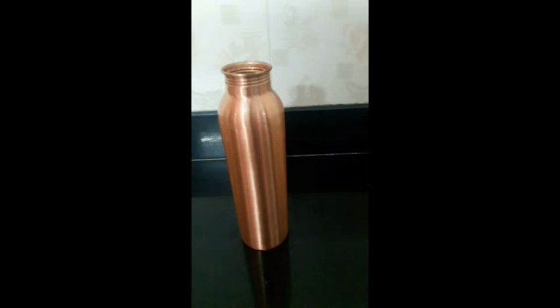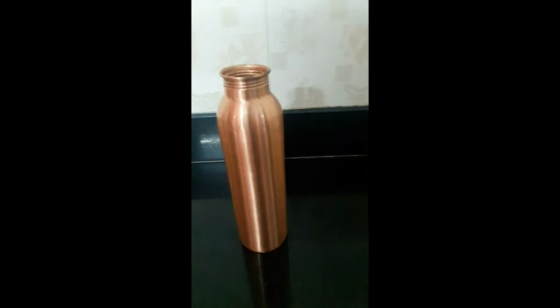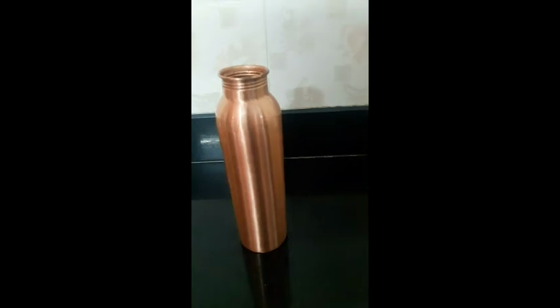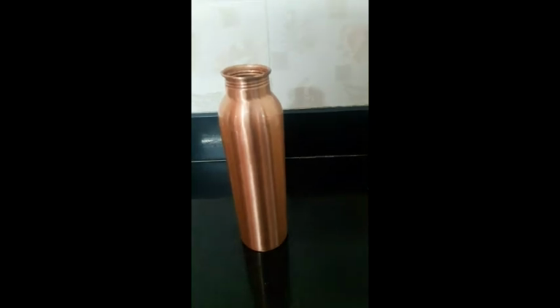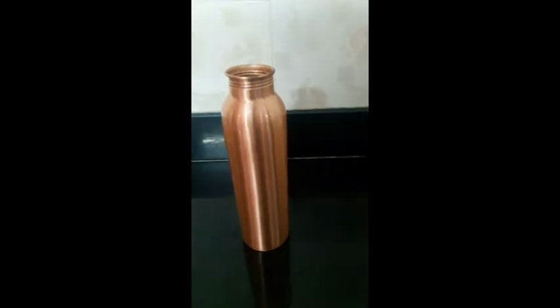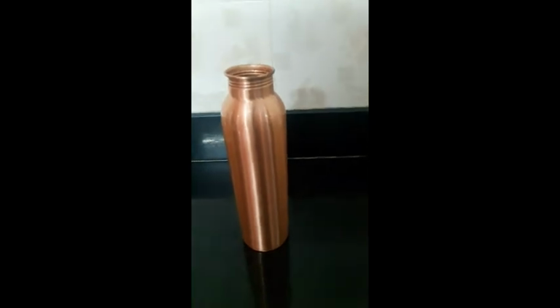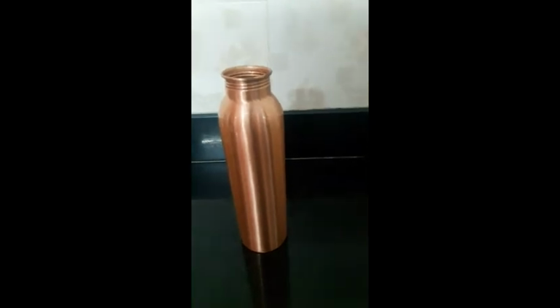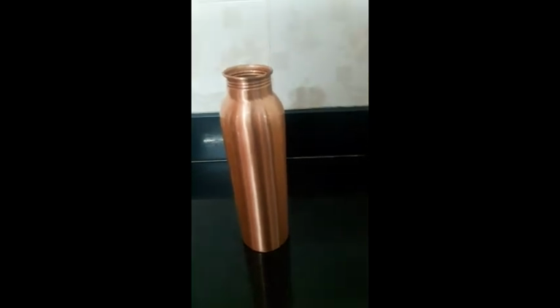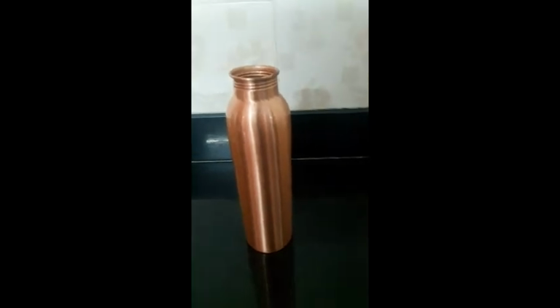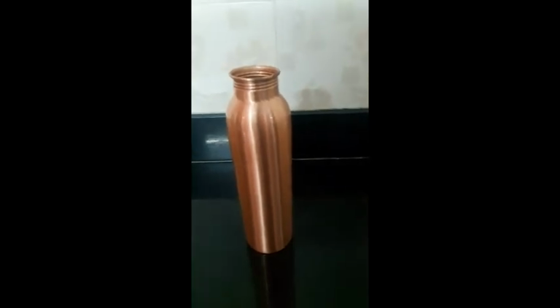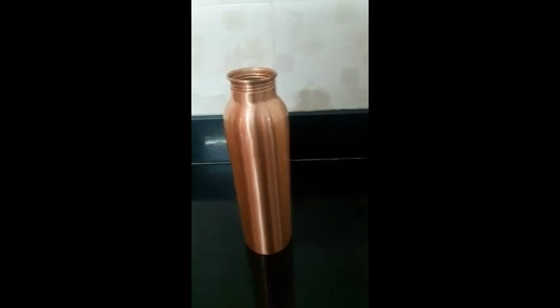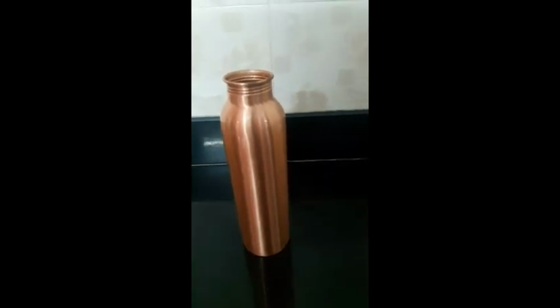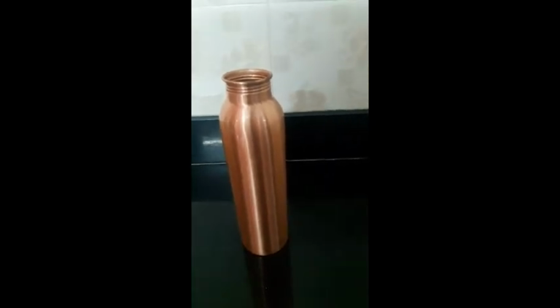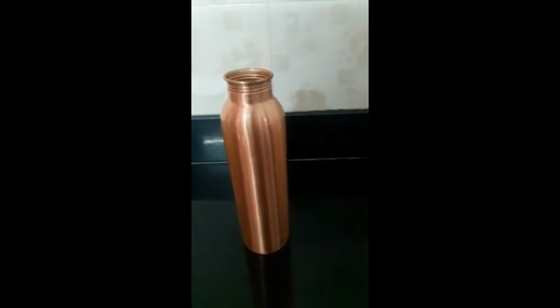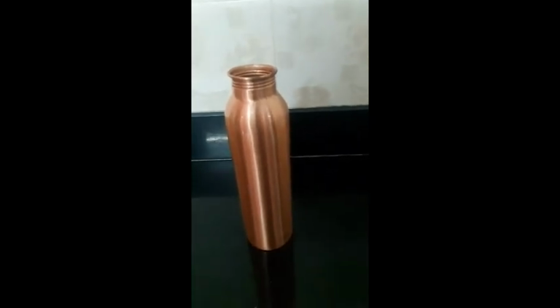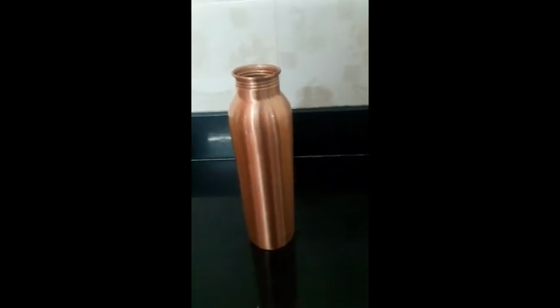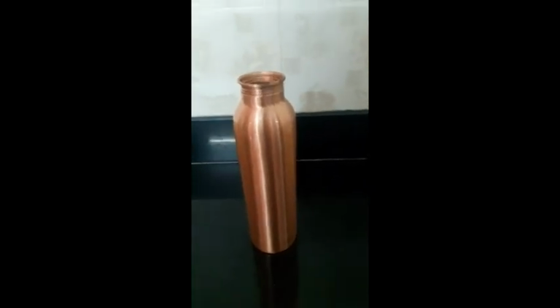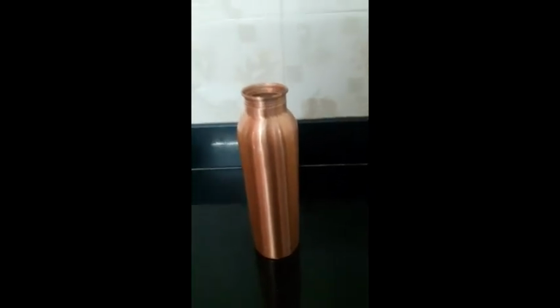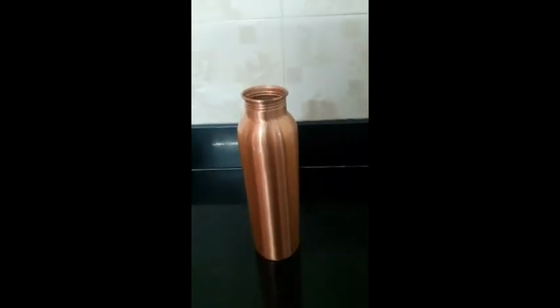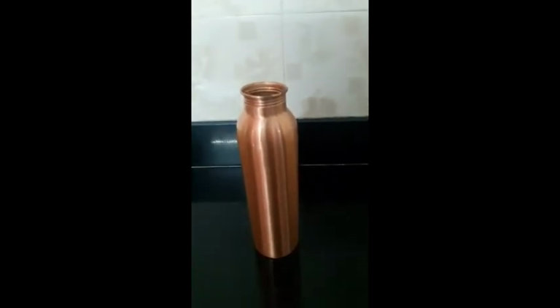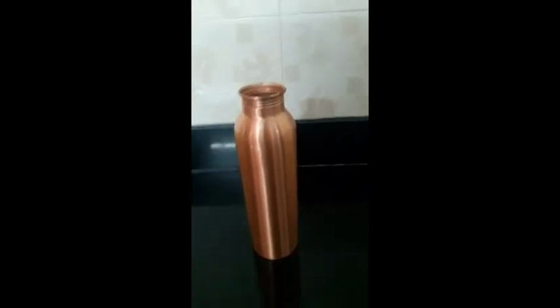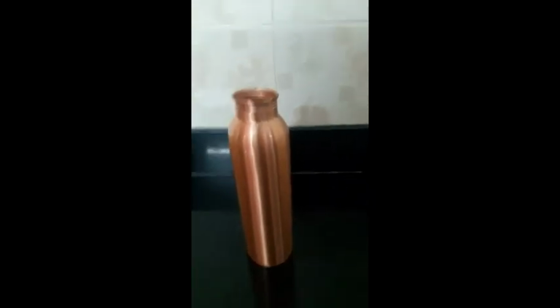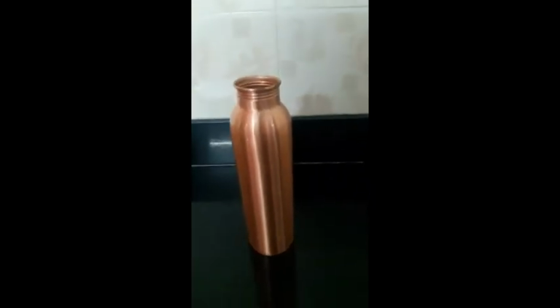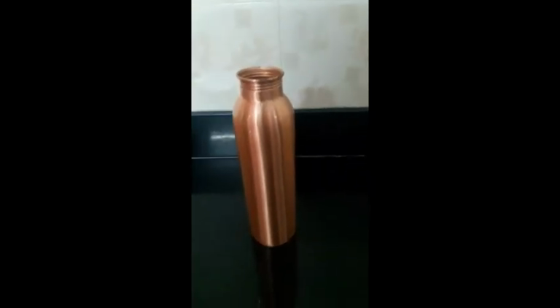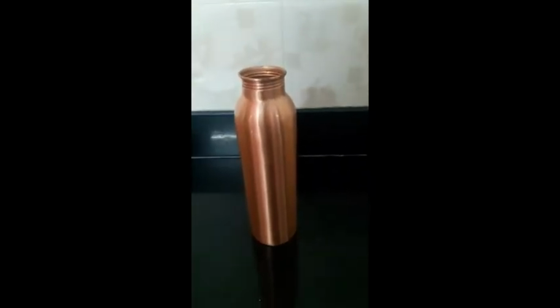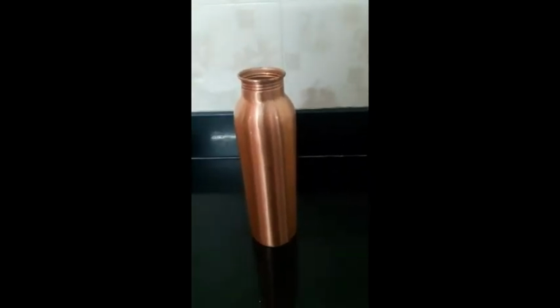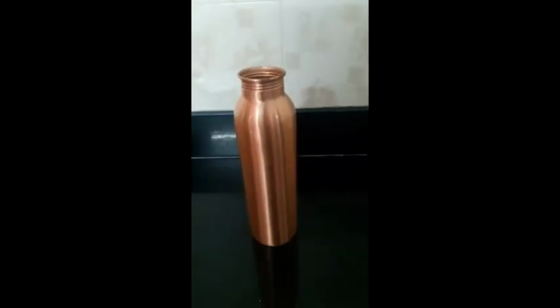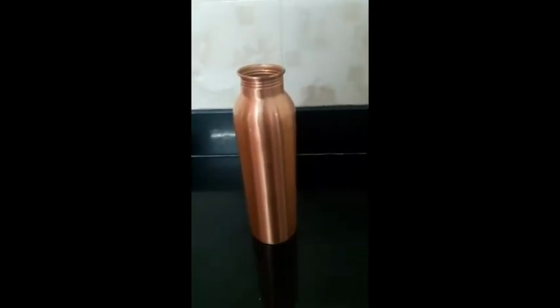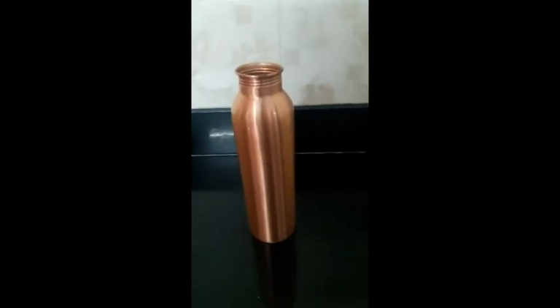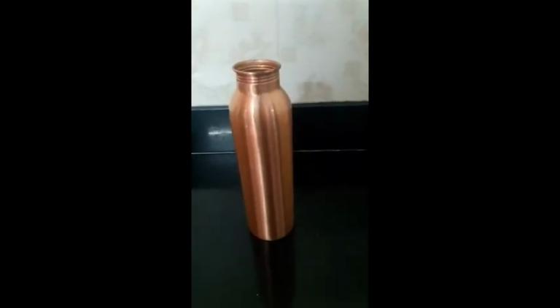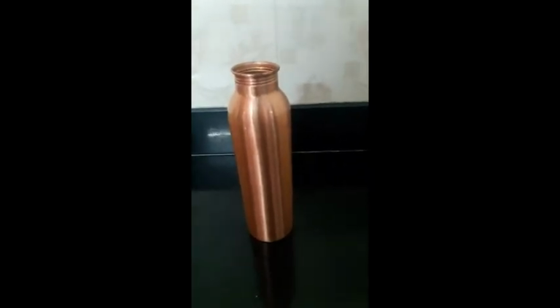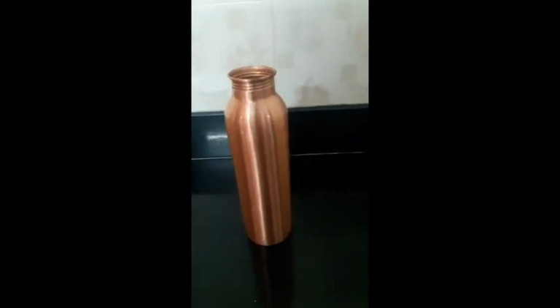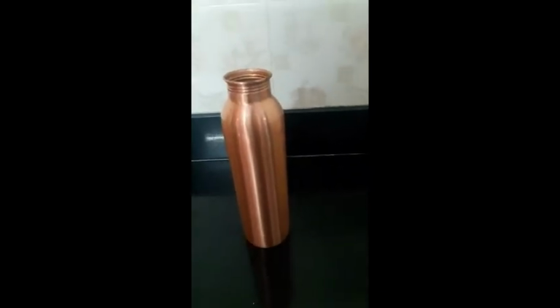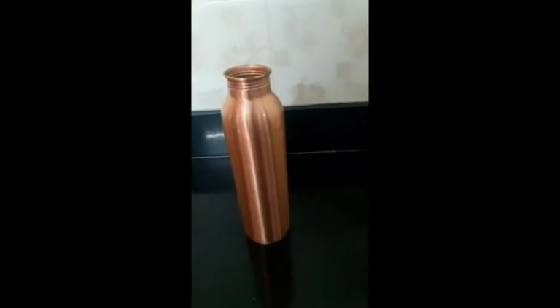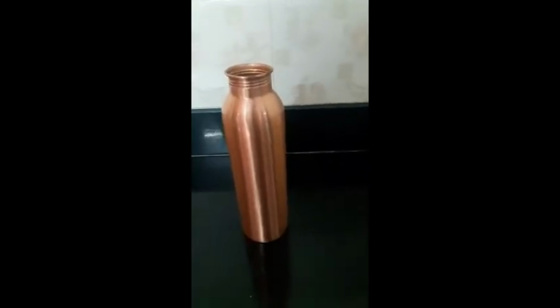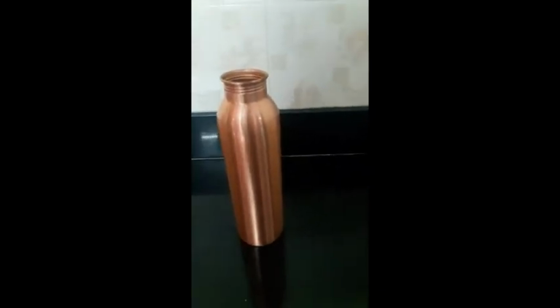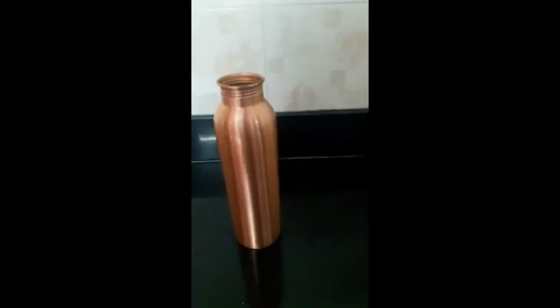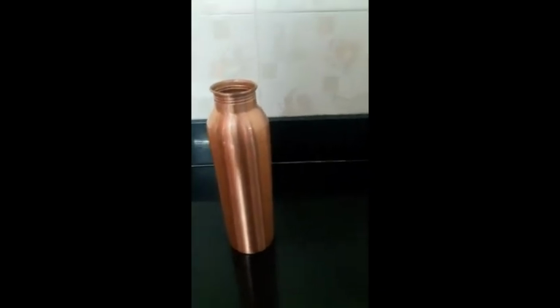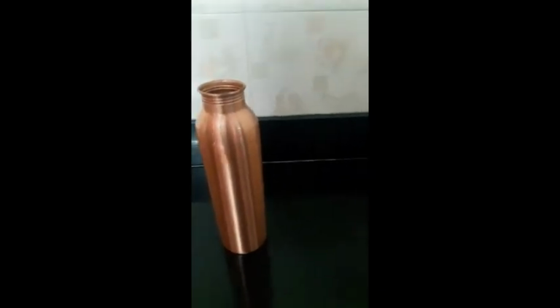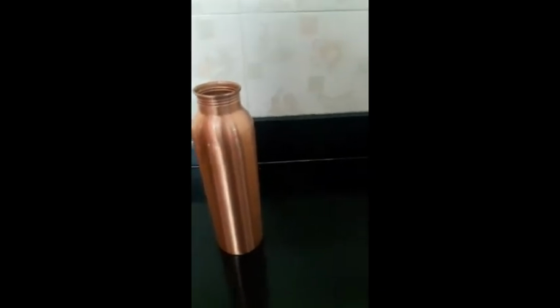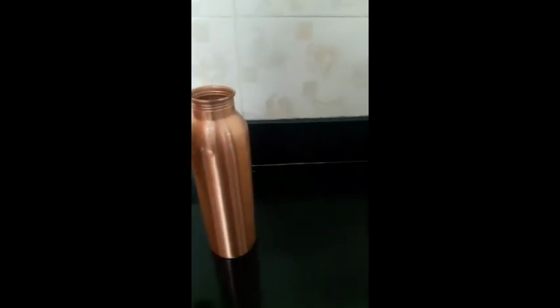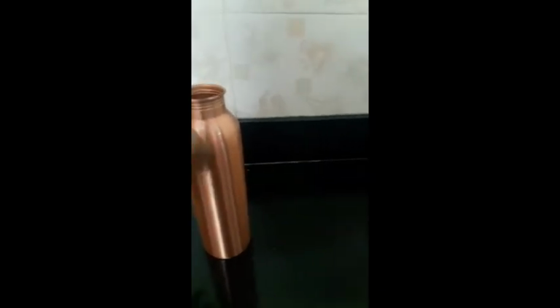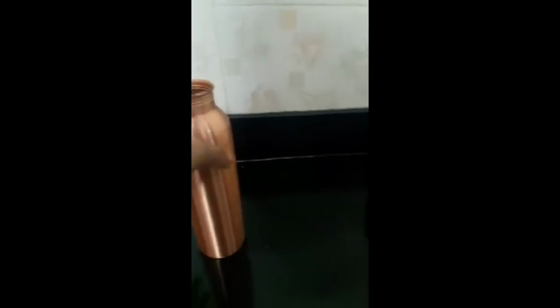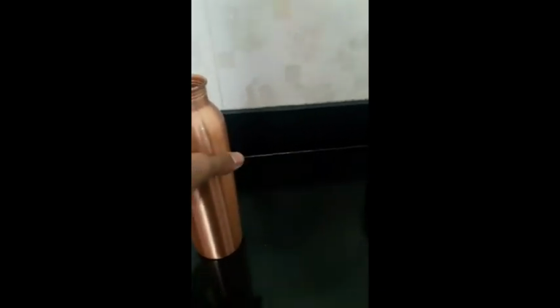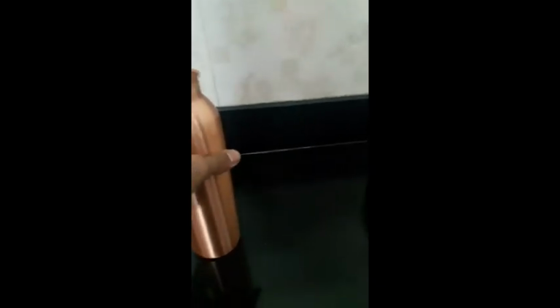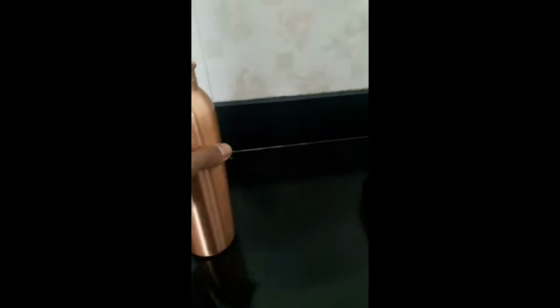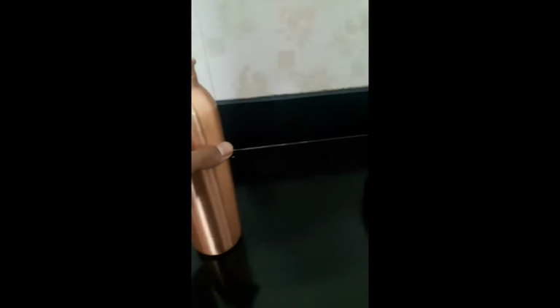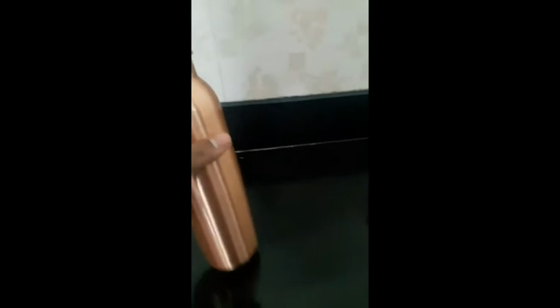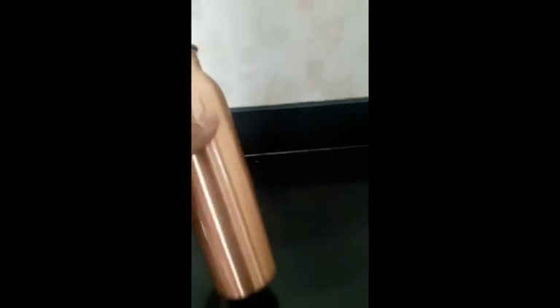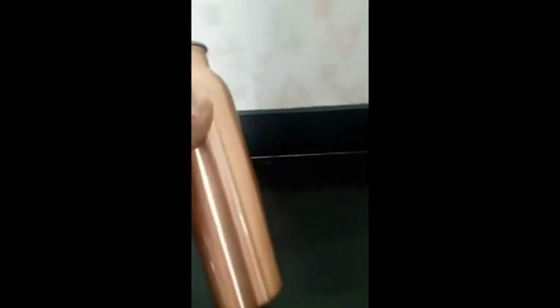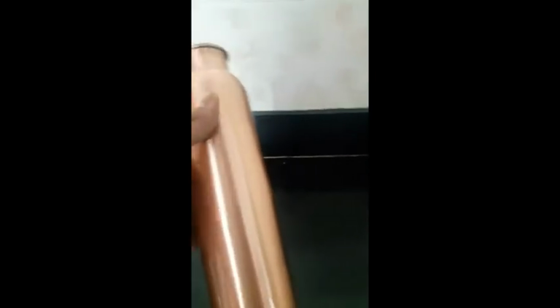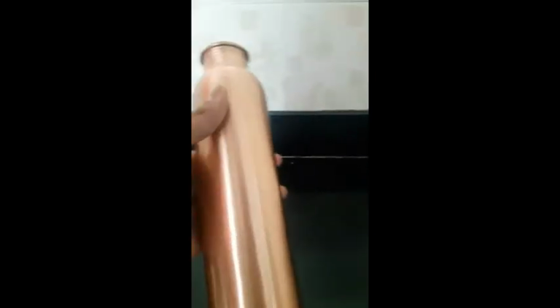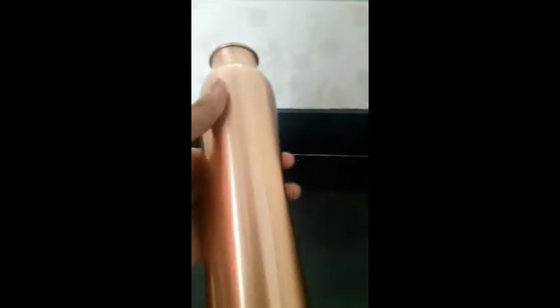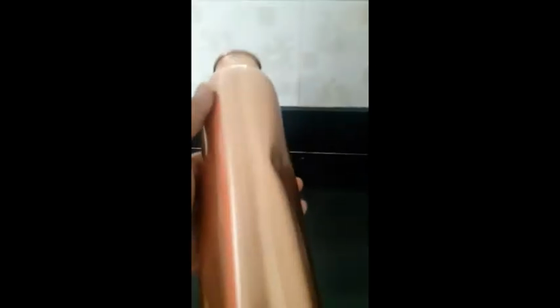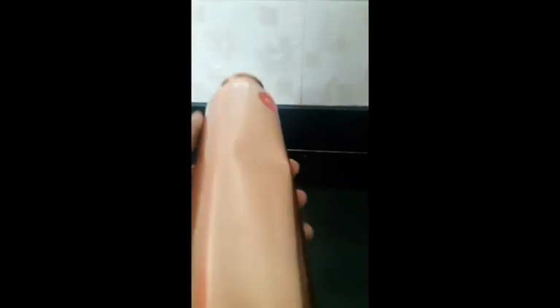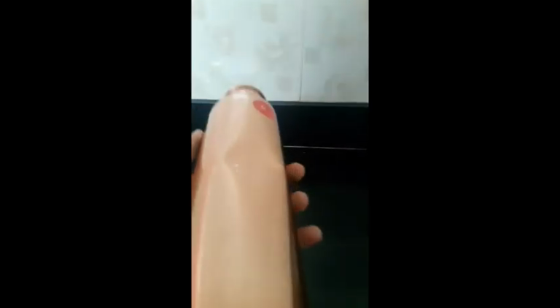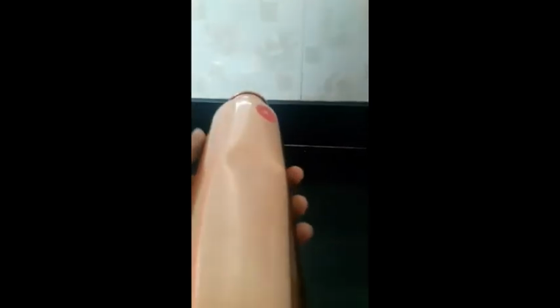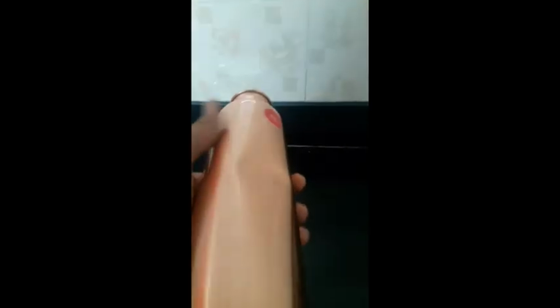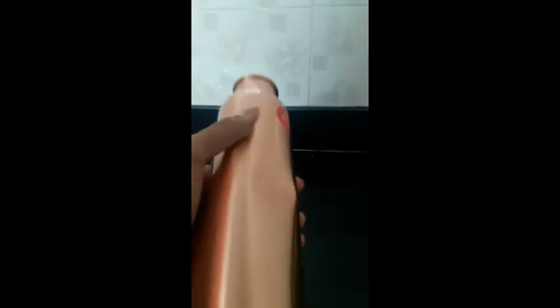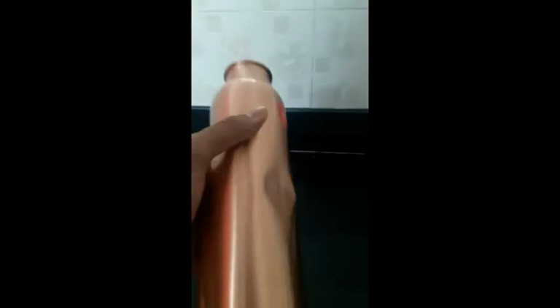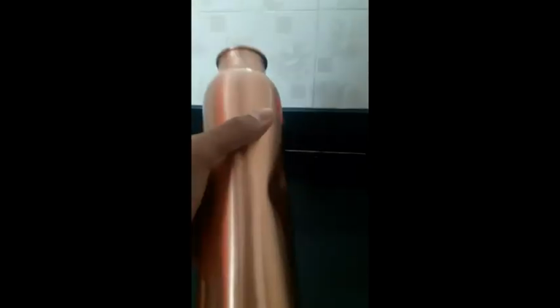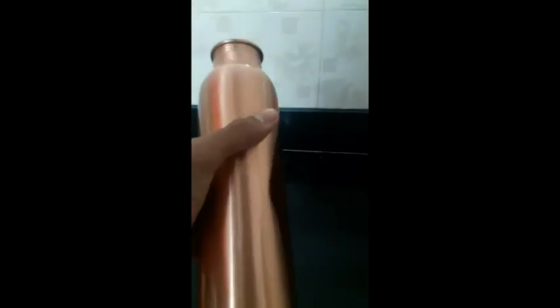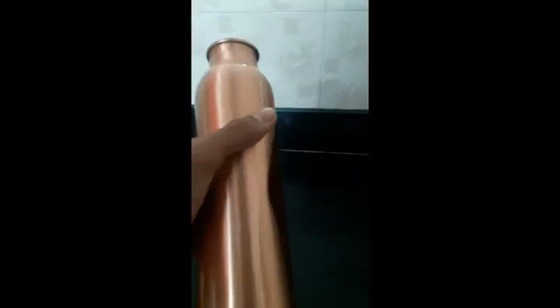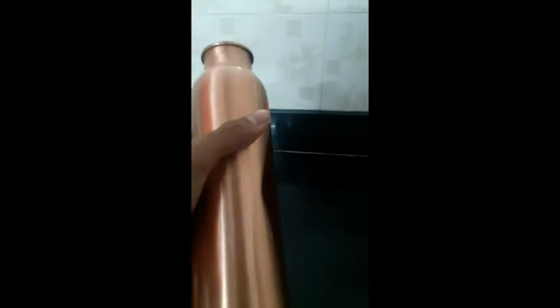Today in this video I will be showing you how to remove a dent from your copper or metal water bottle.